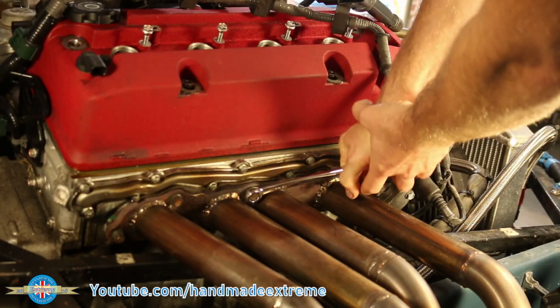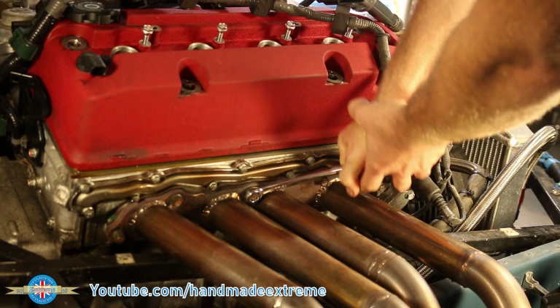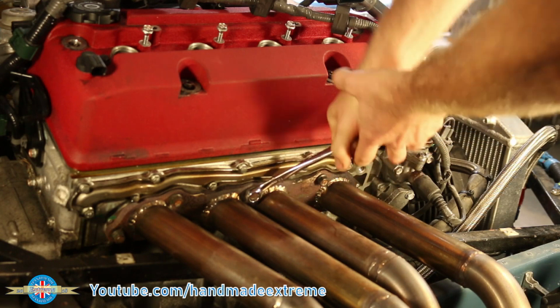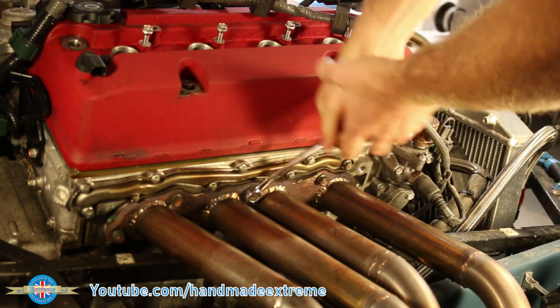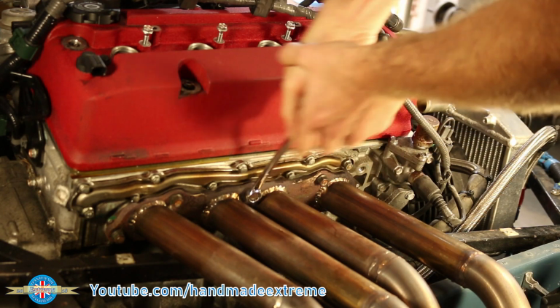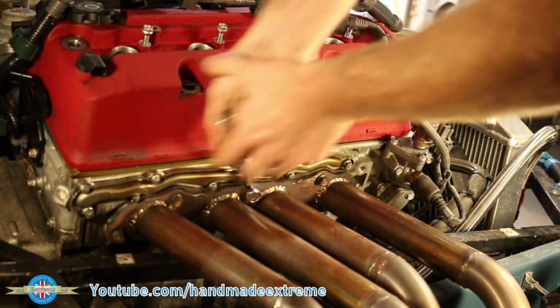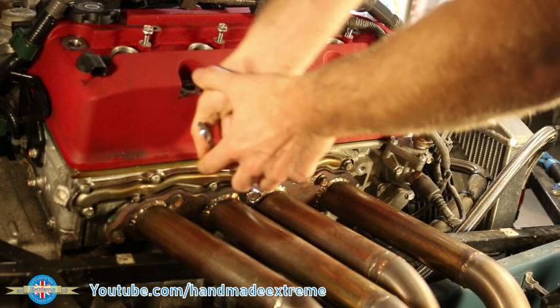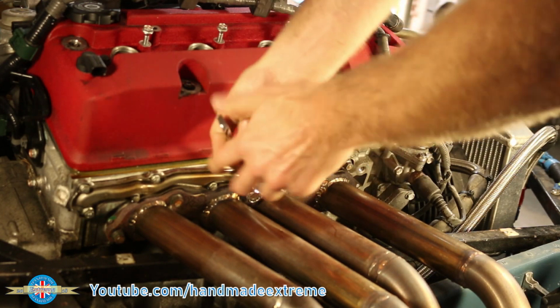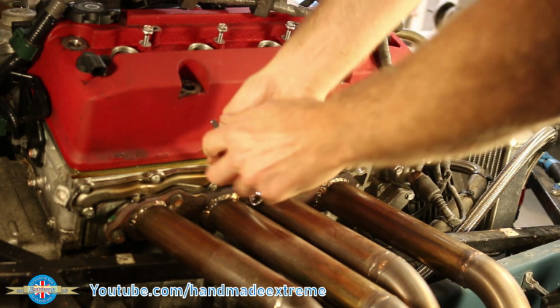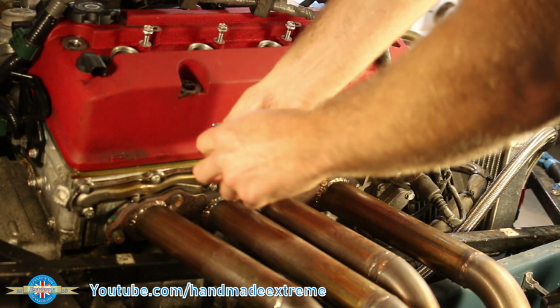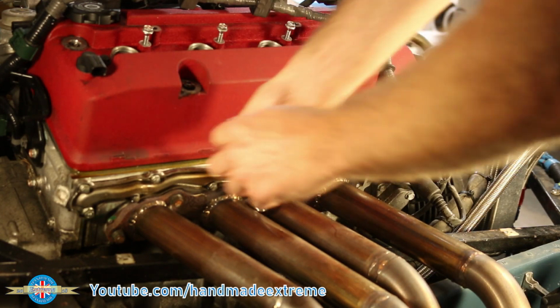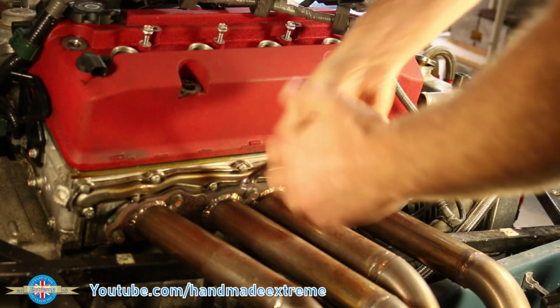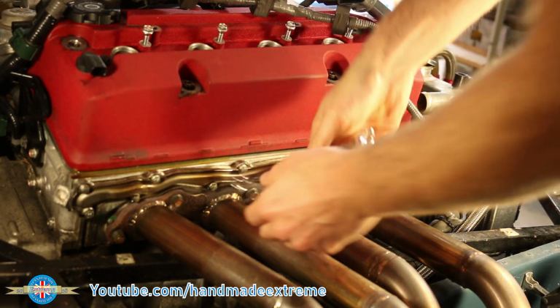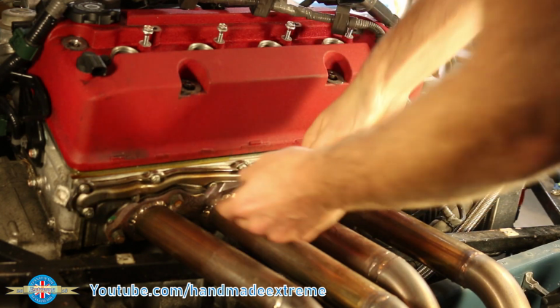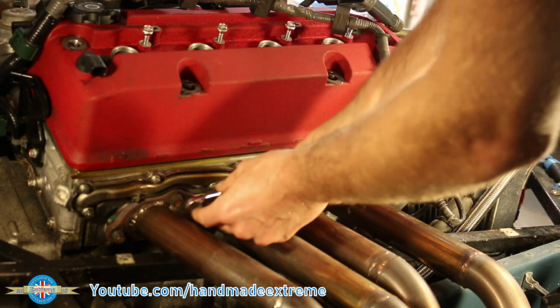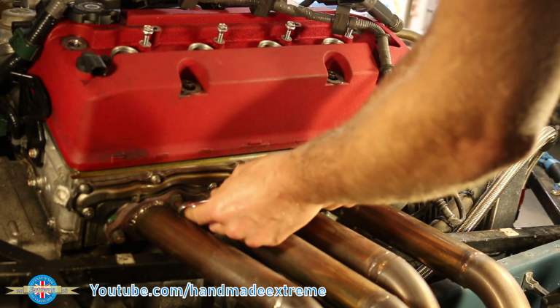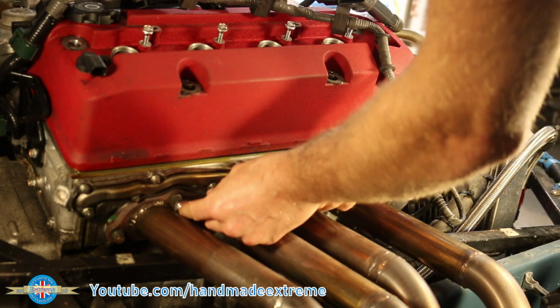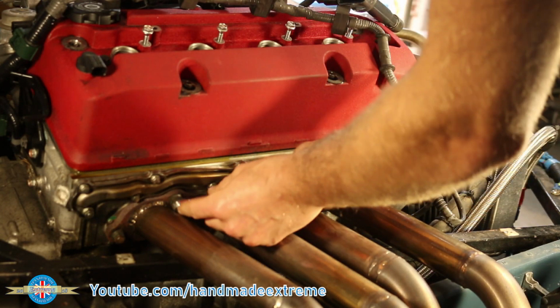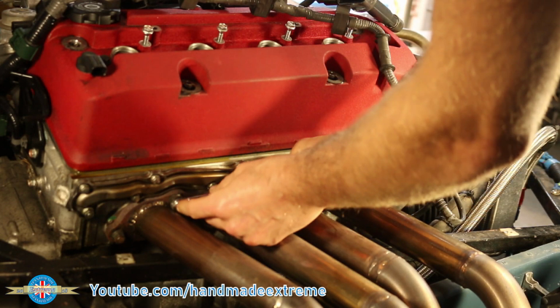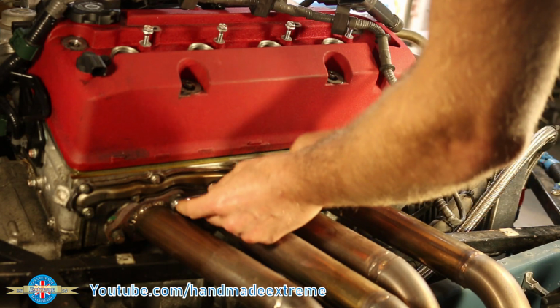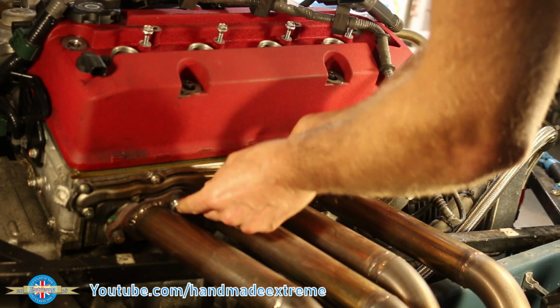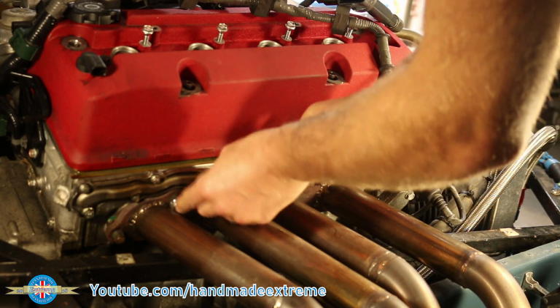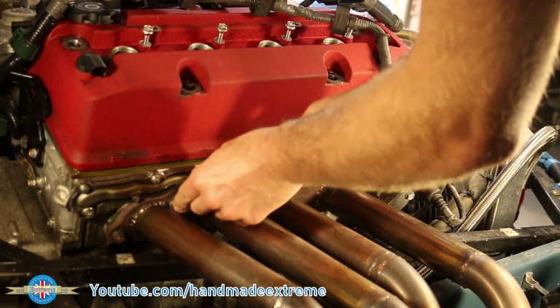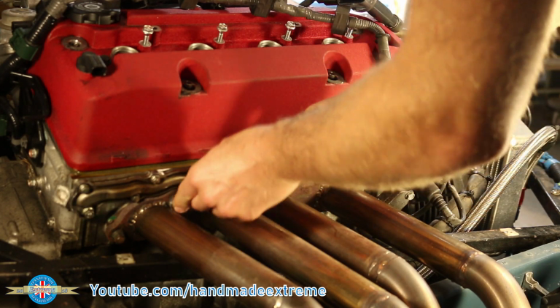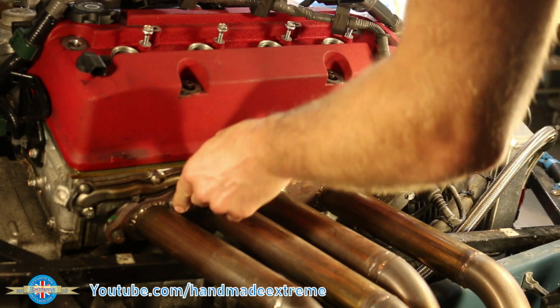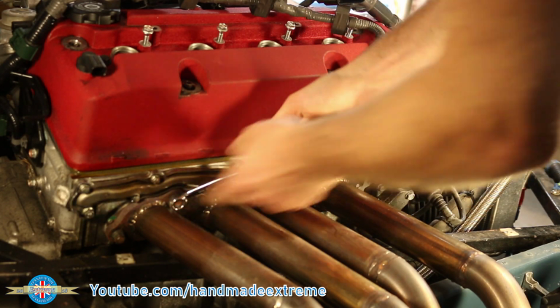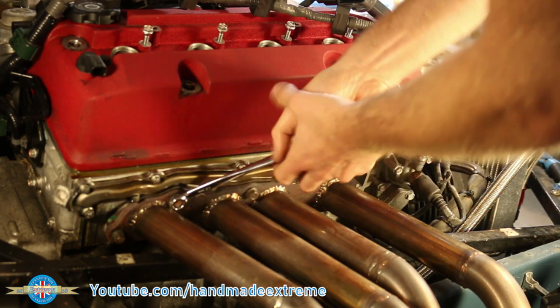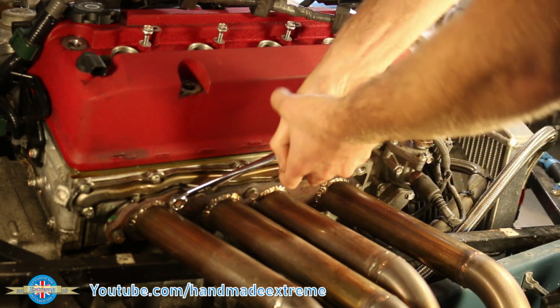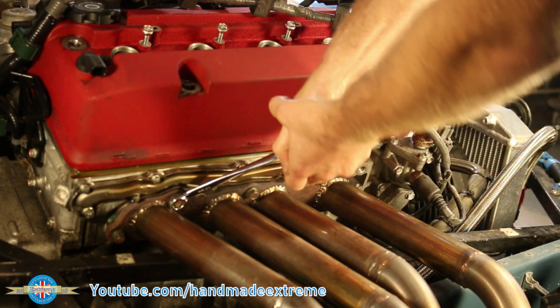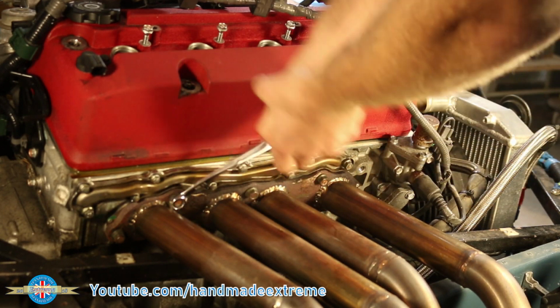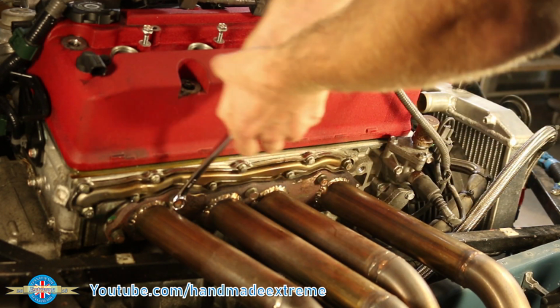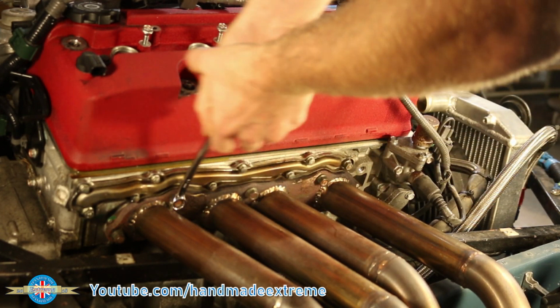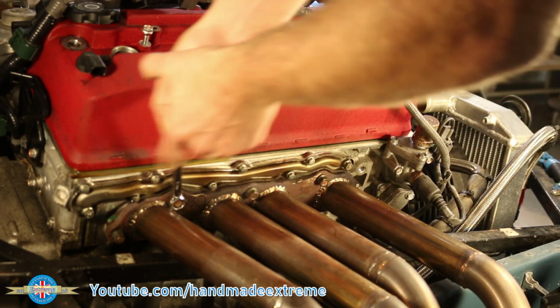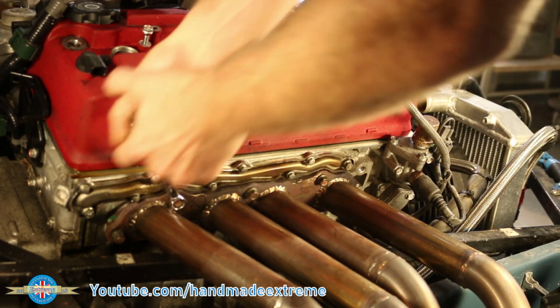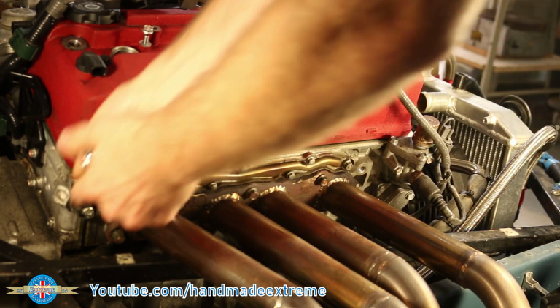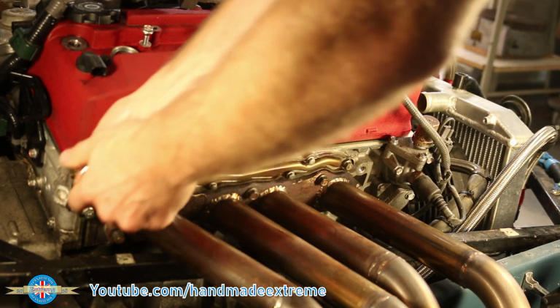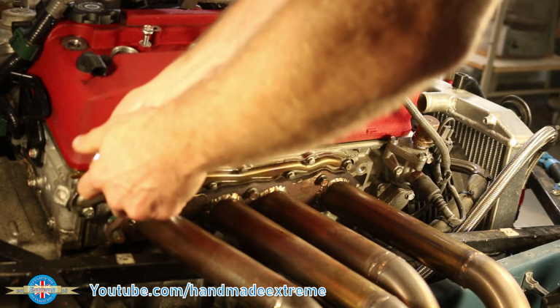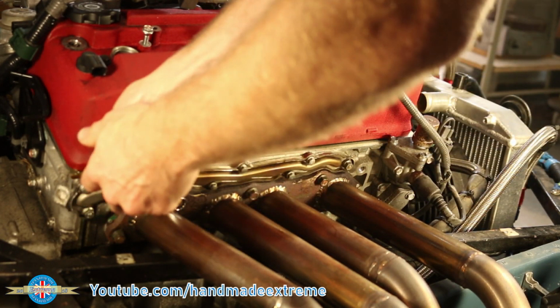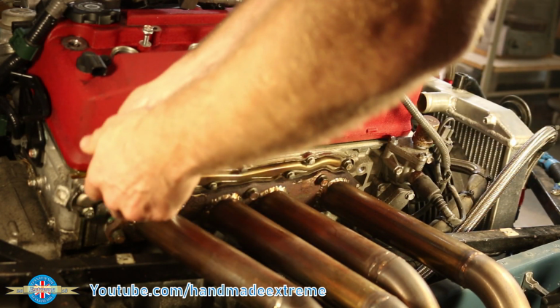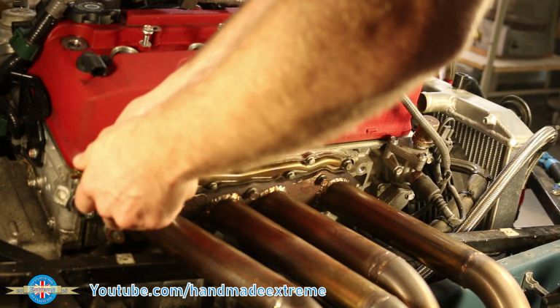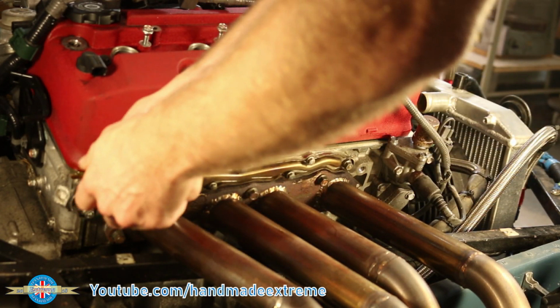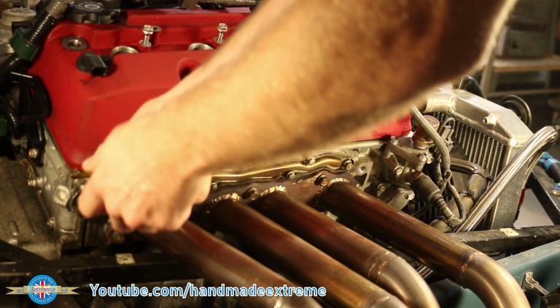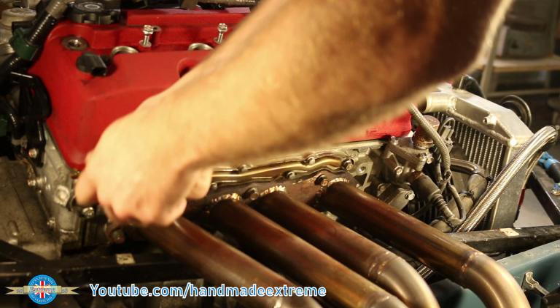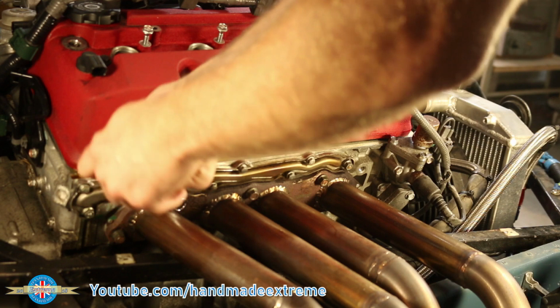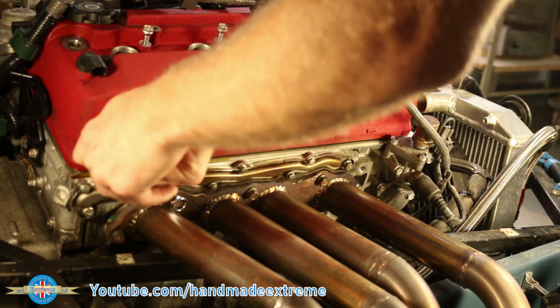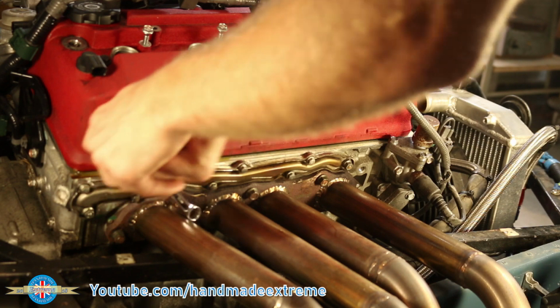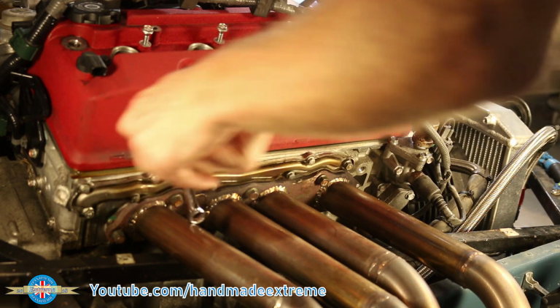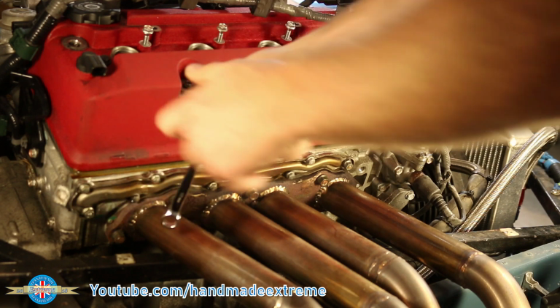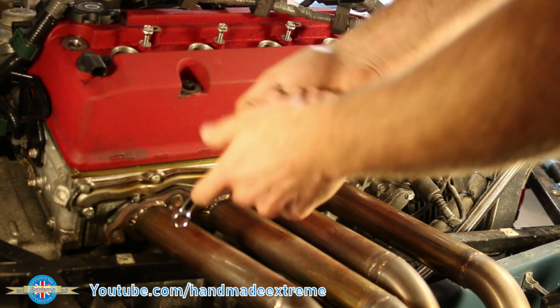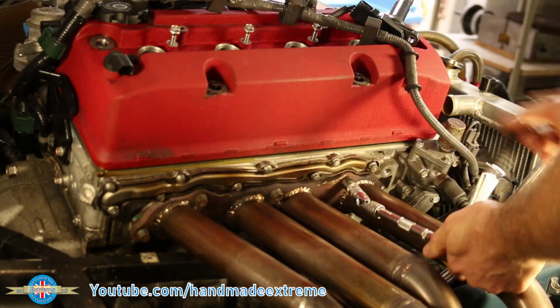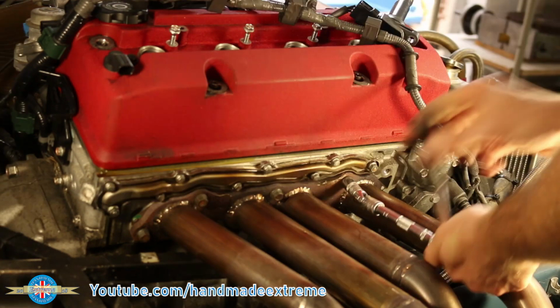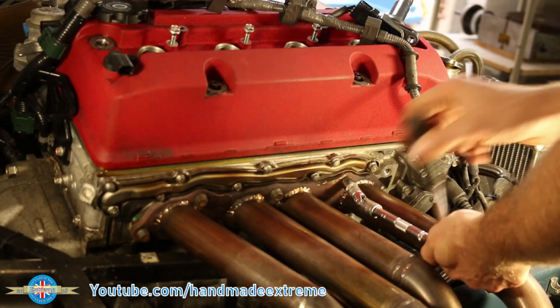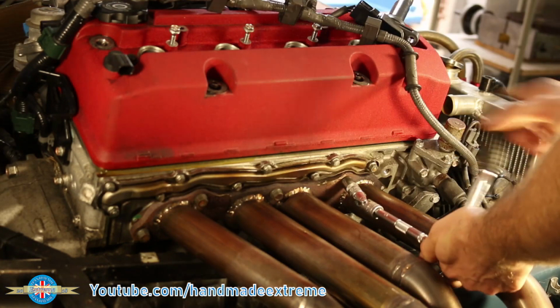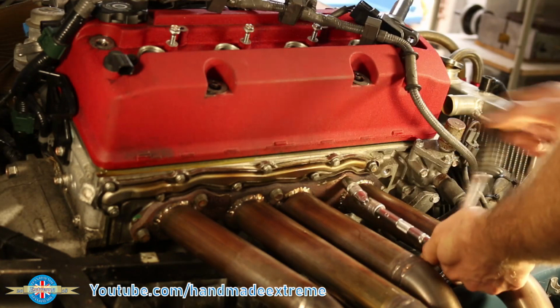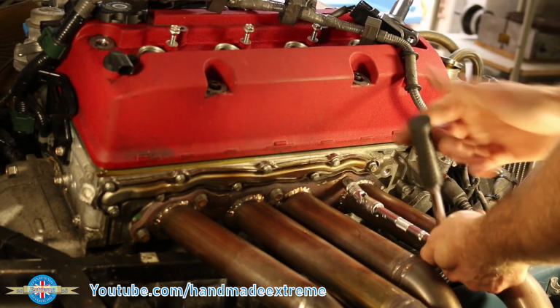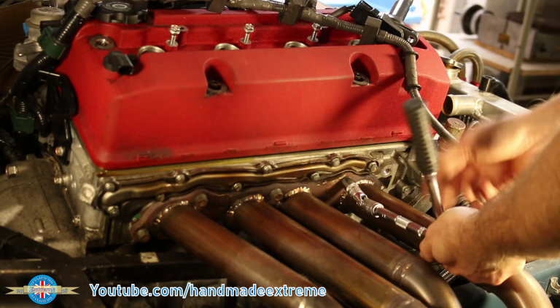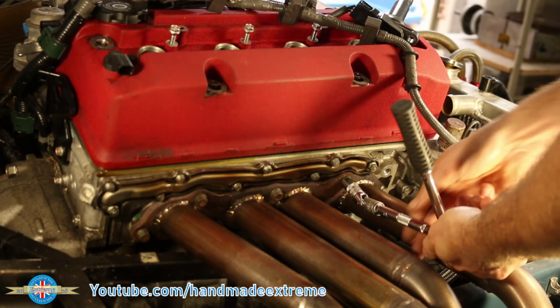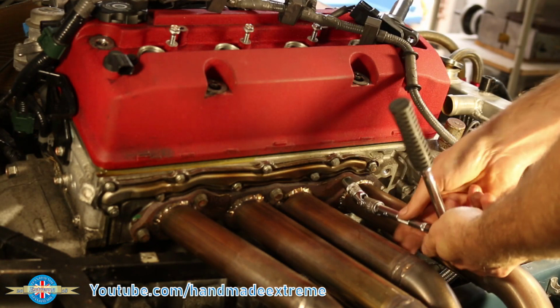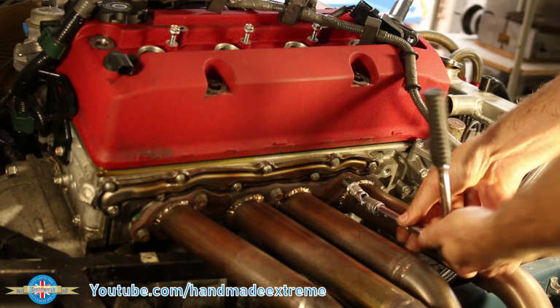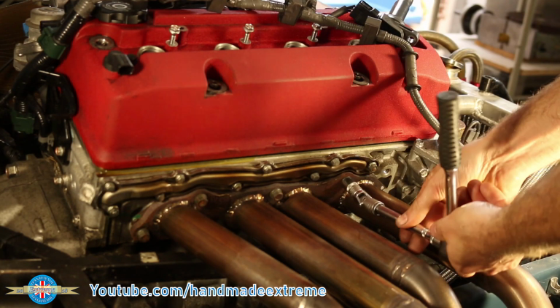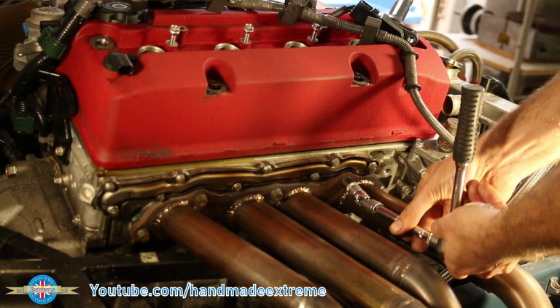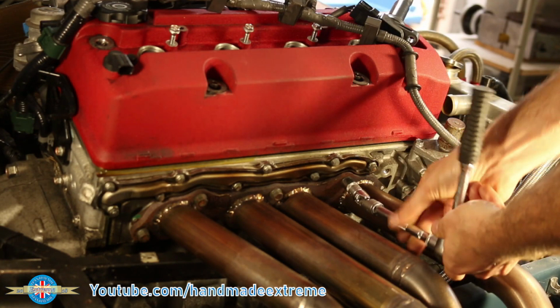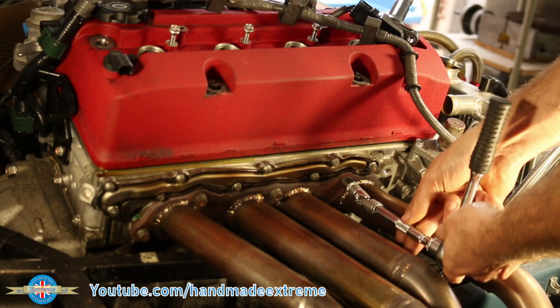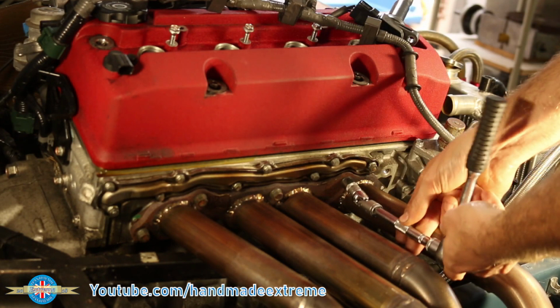I started with the exhaust manifold. With everything being so accessible on these seven style cars, this is a really easy job to do.